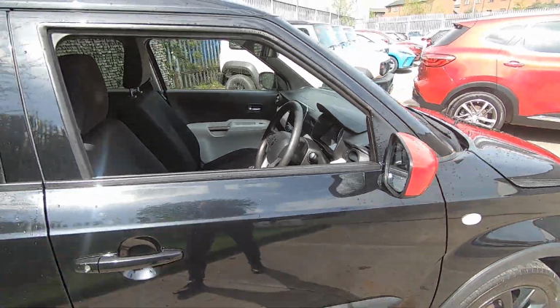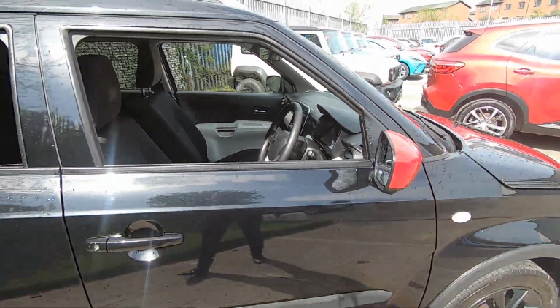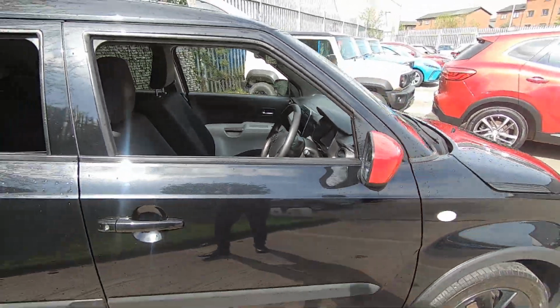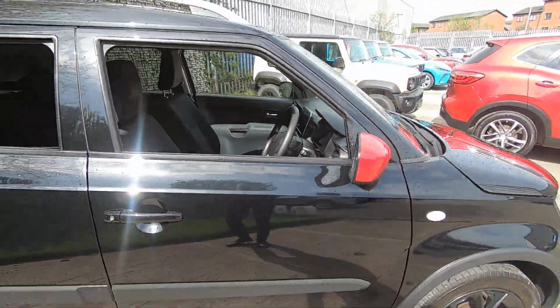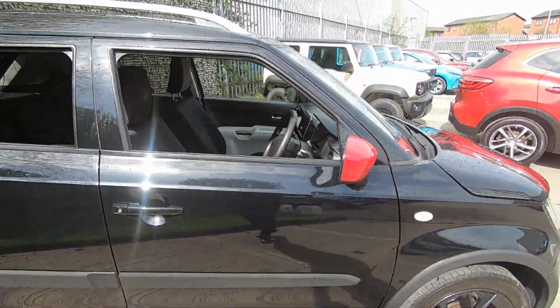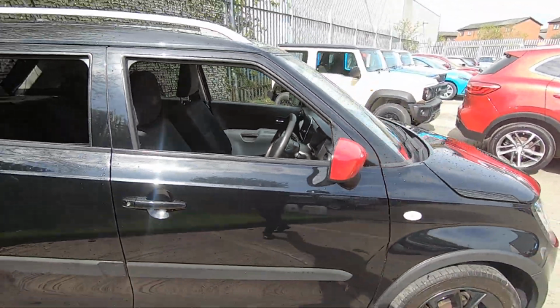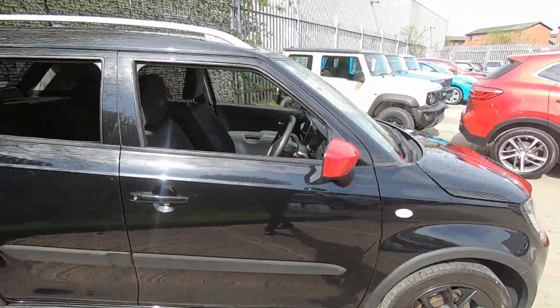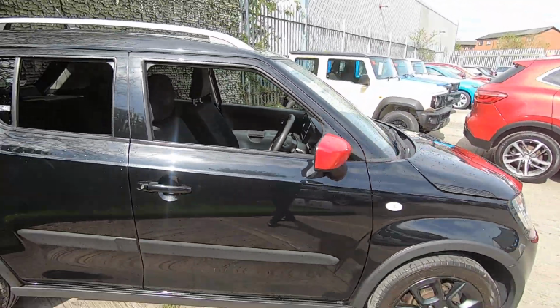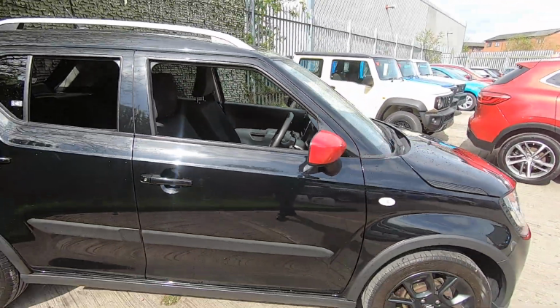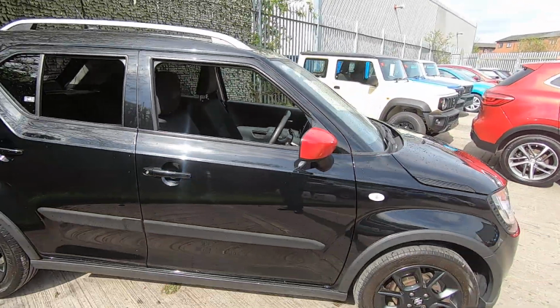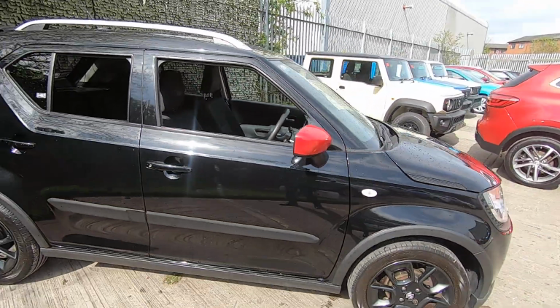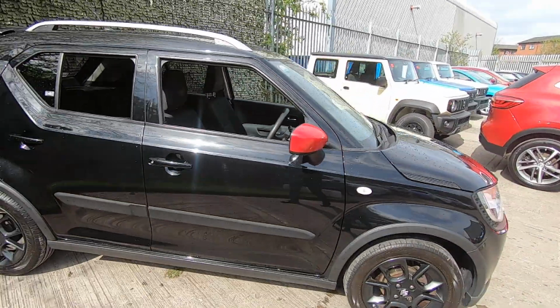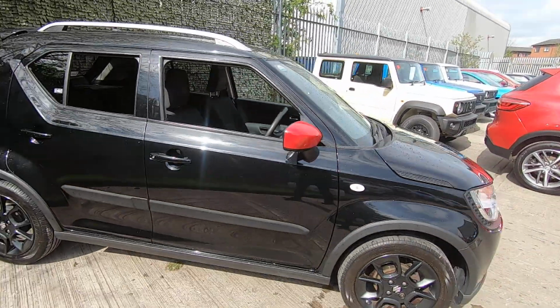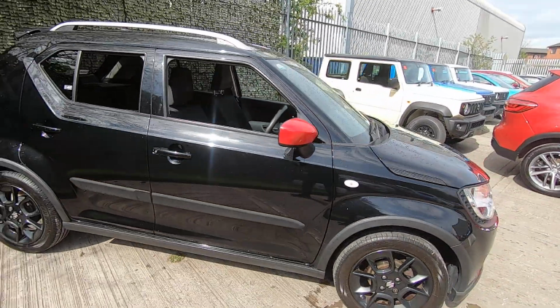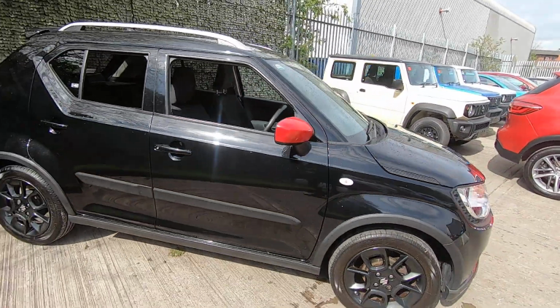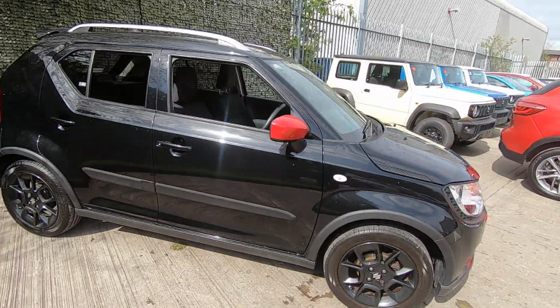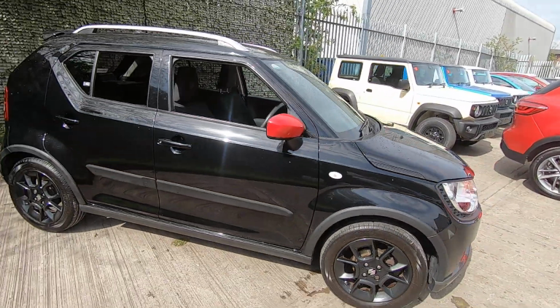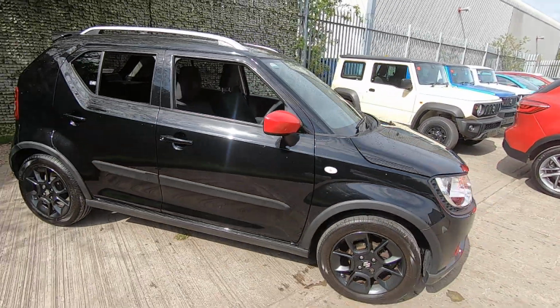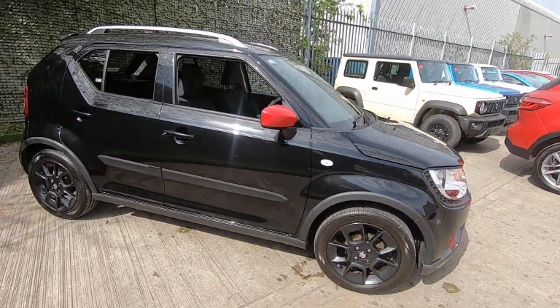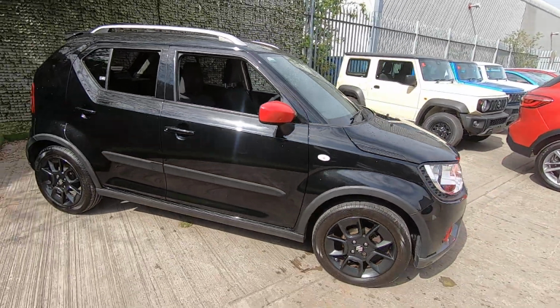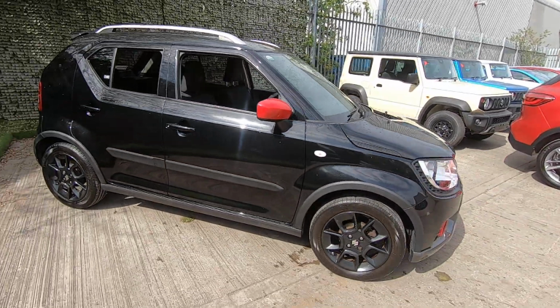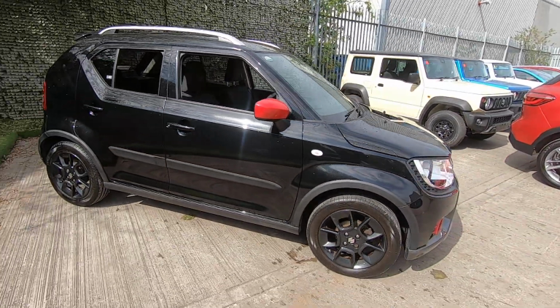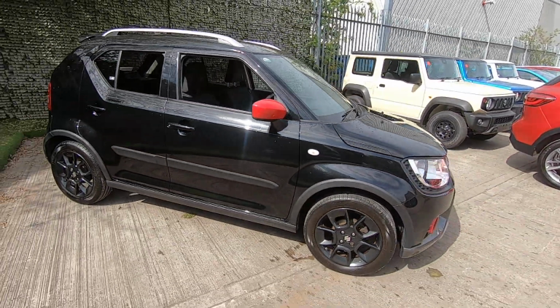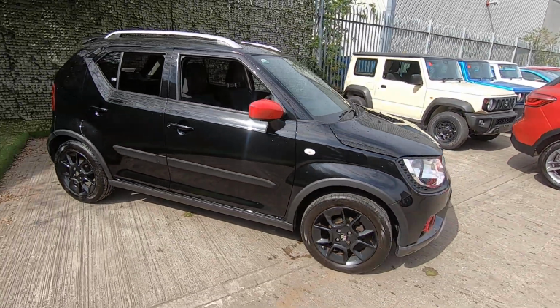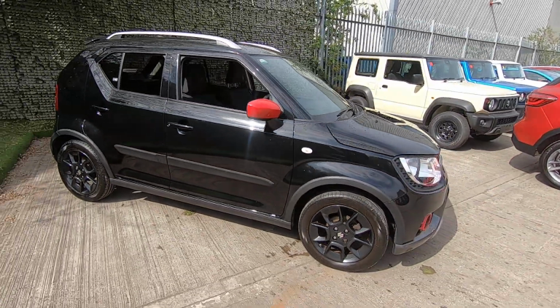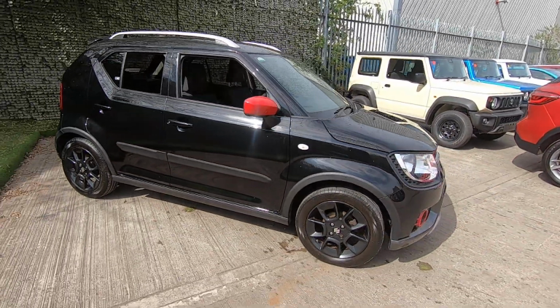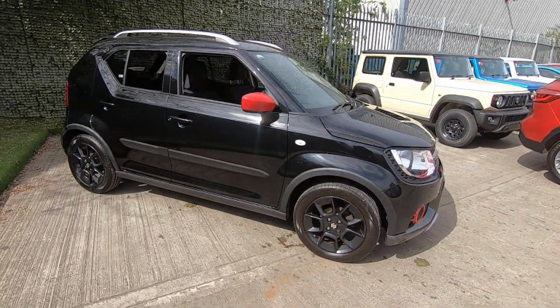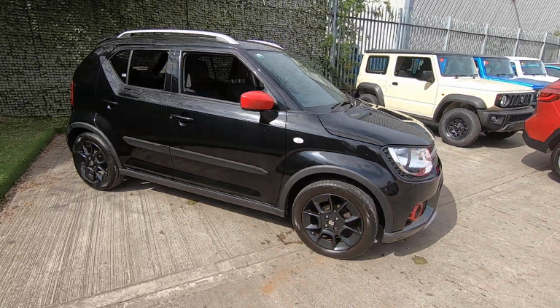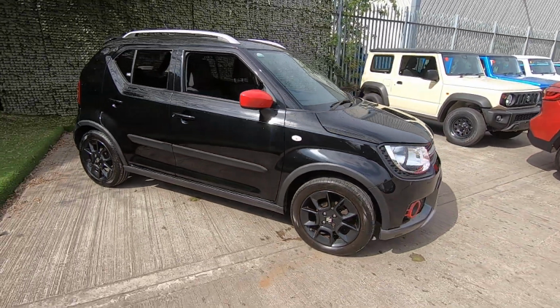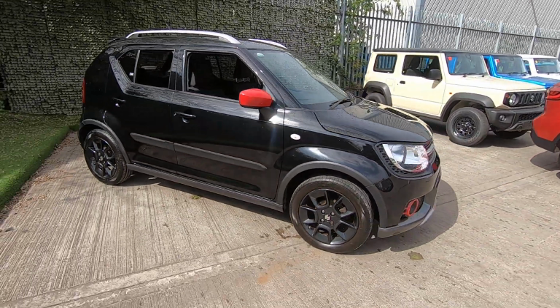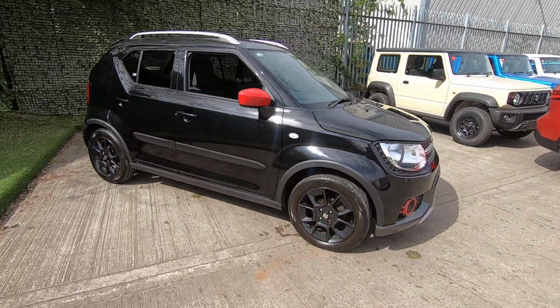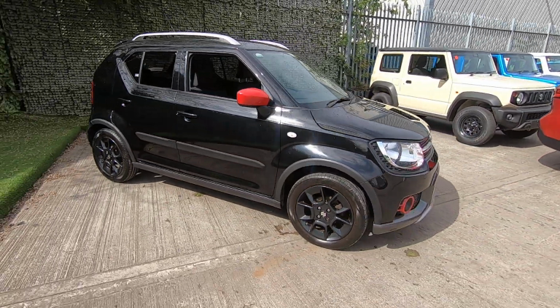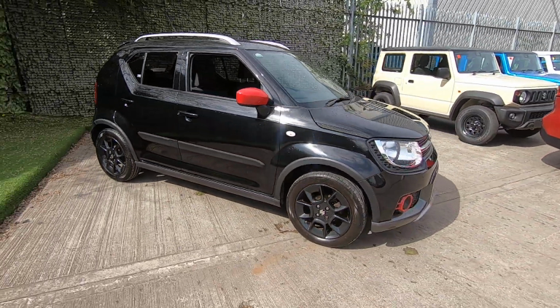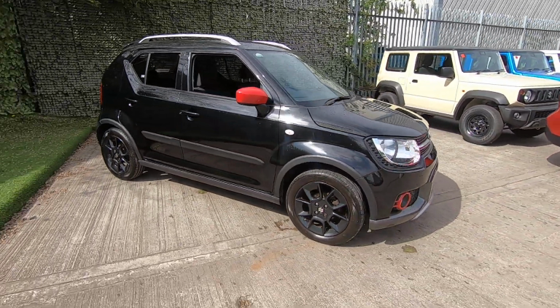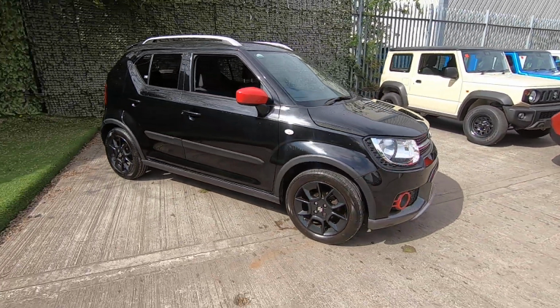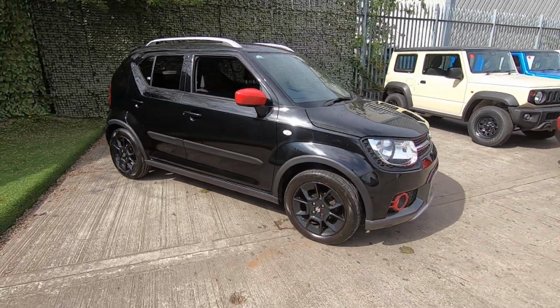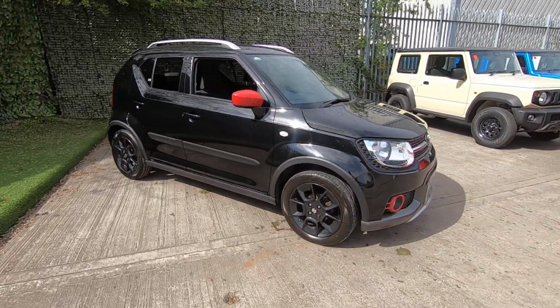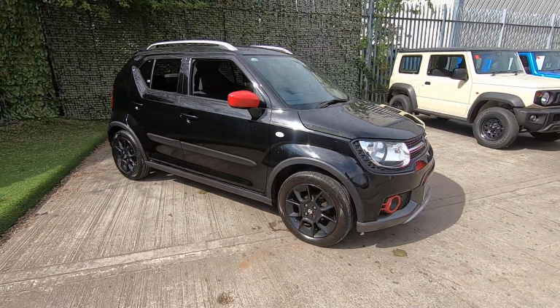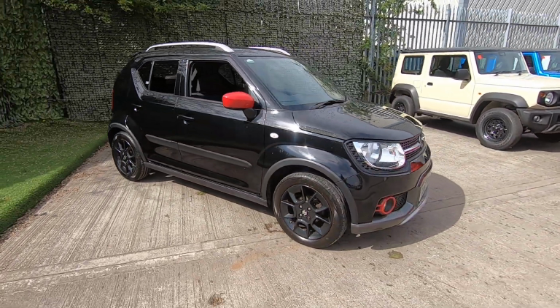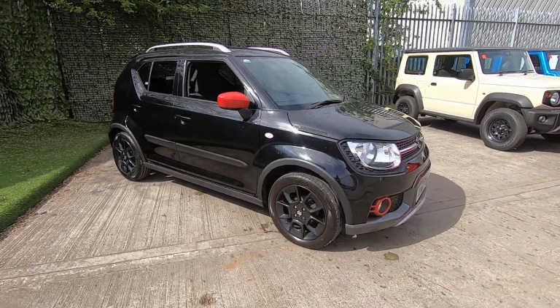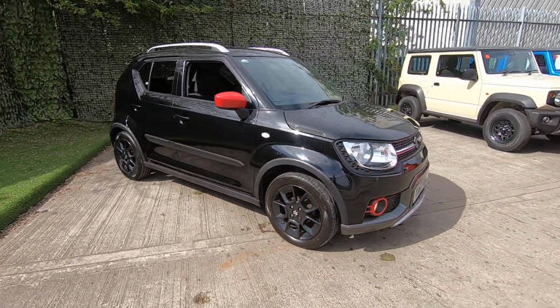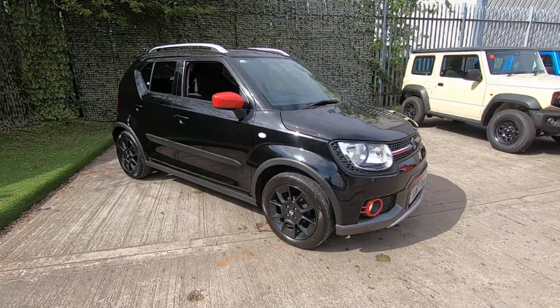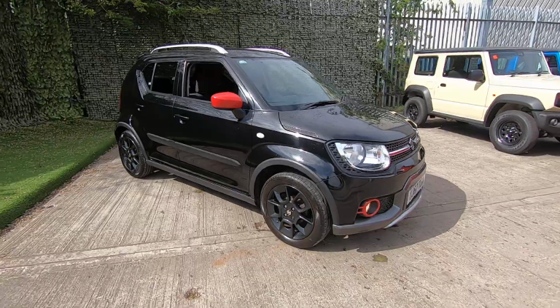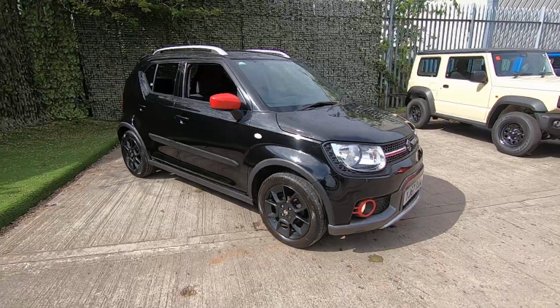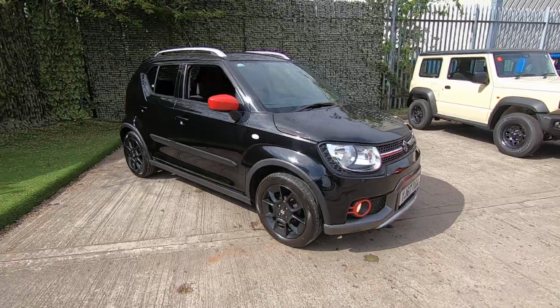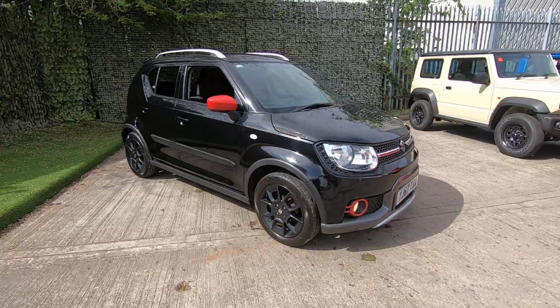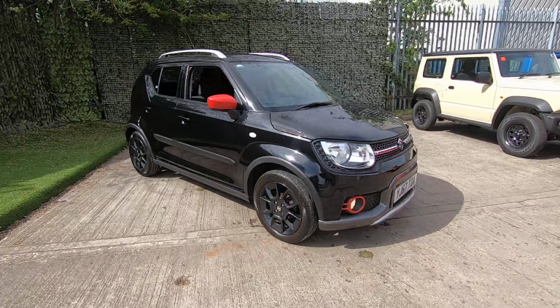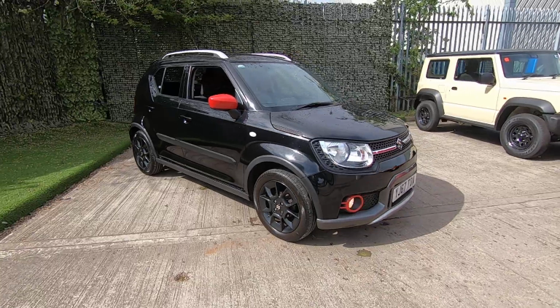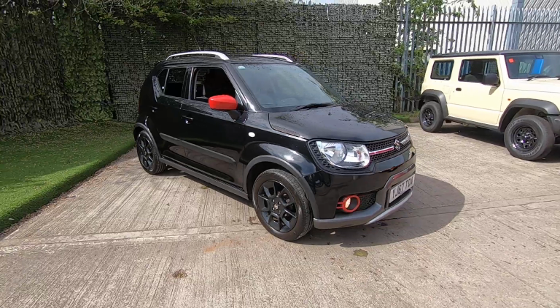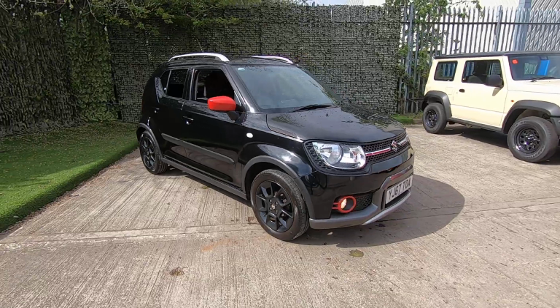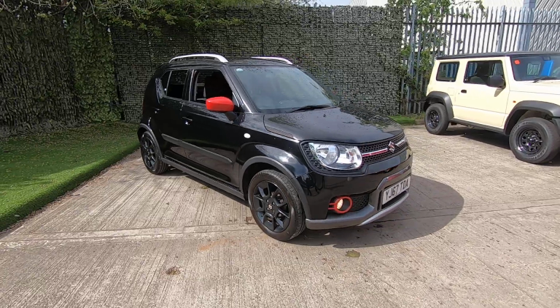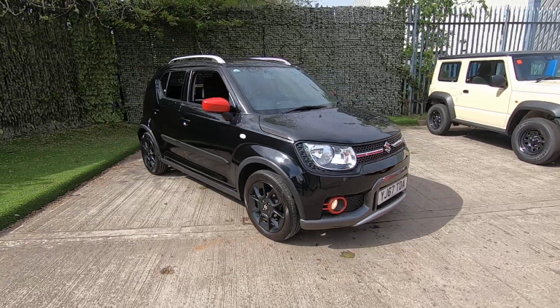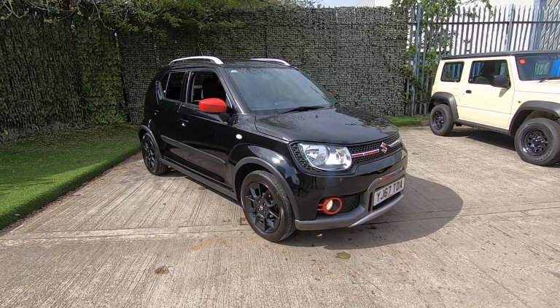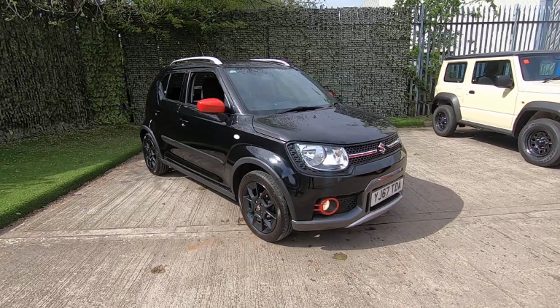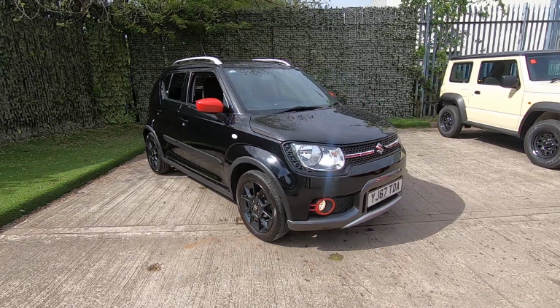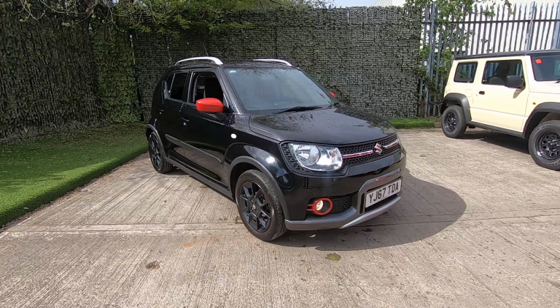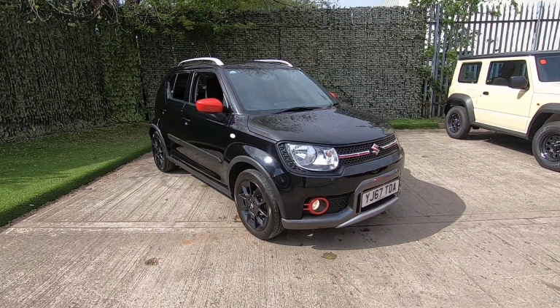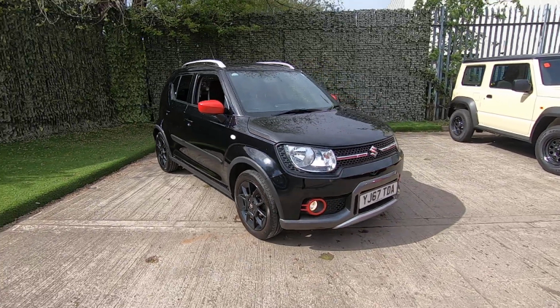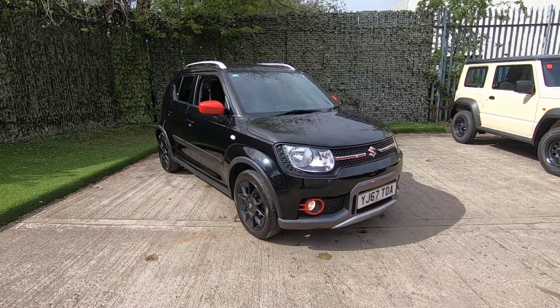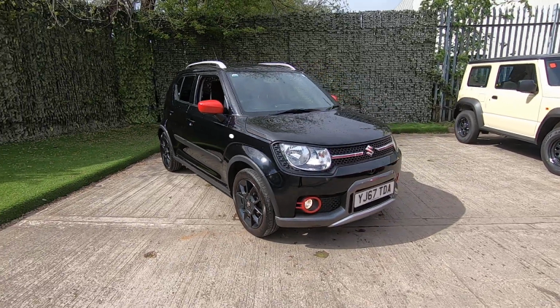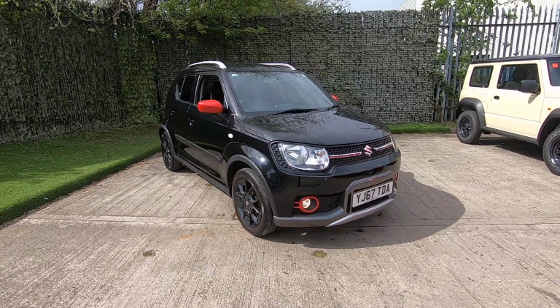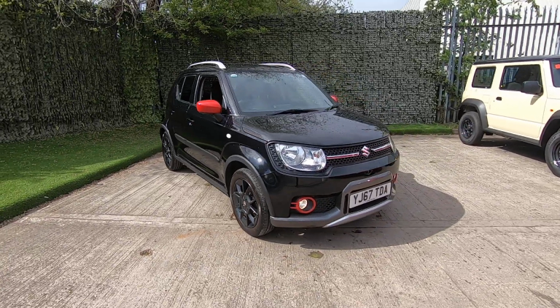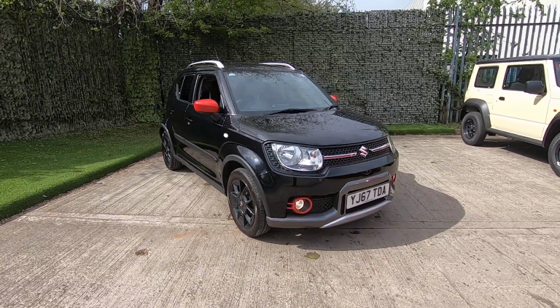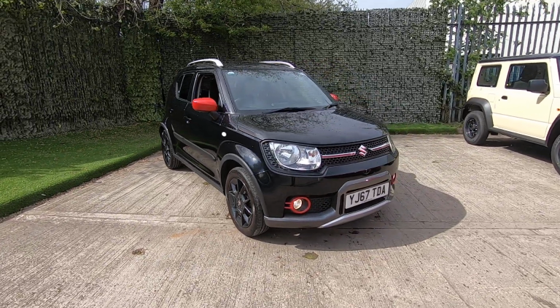This car will come with 12 months MOT, a fresh service, and if you look on our website you'll be able to see a technician's appraisal video.